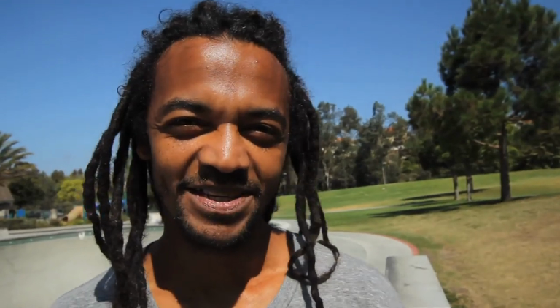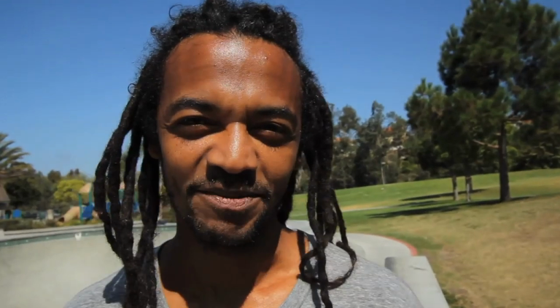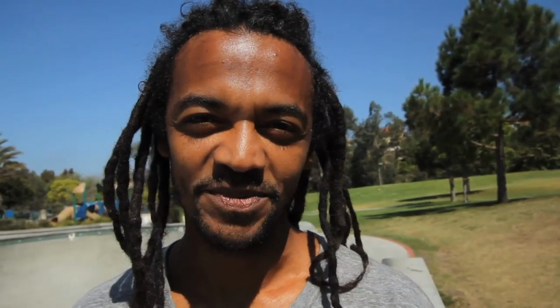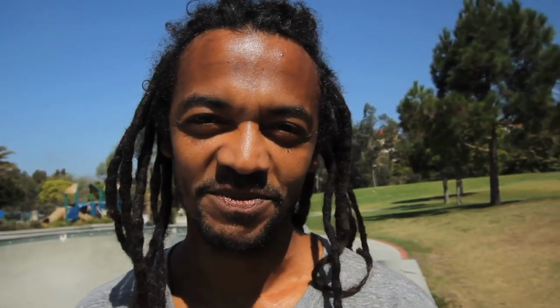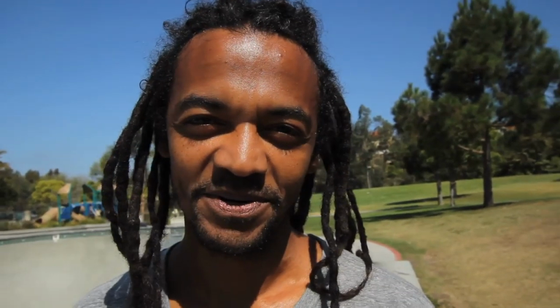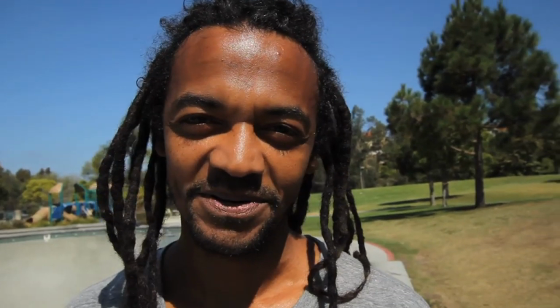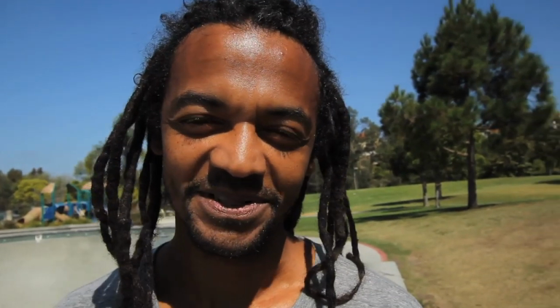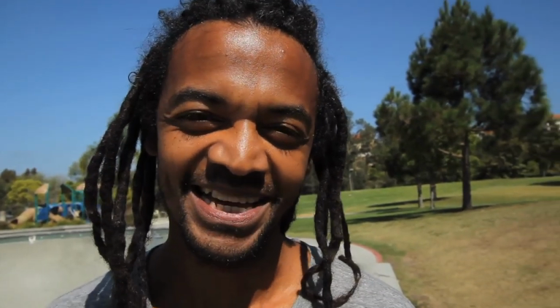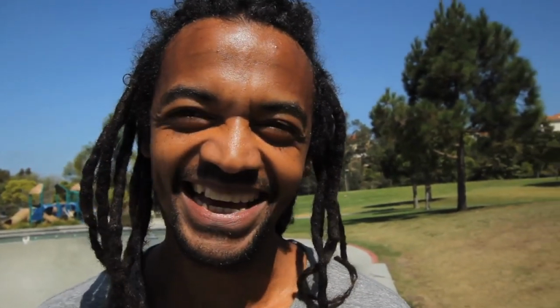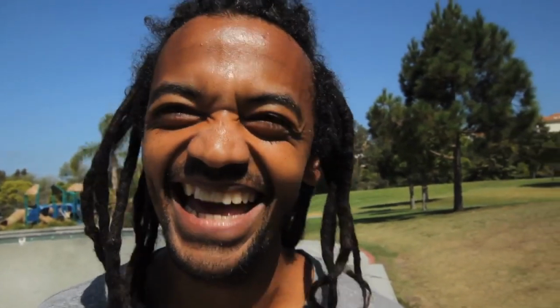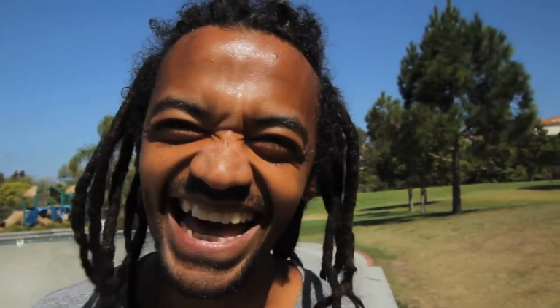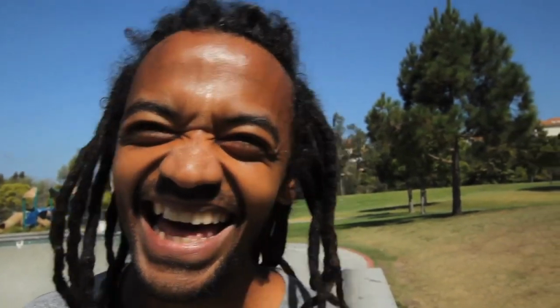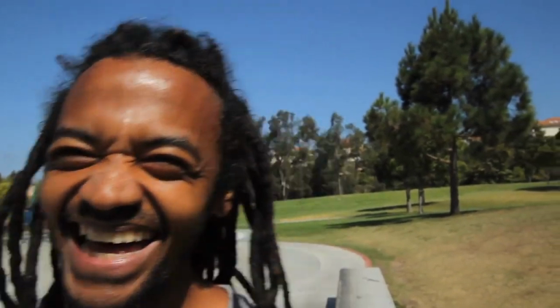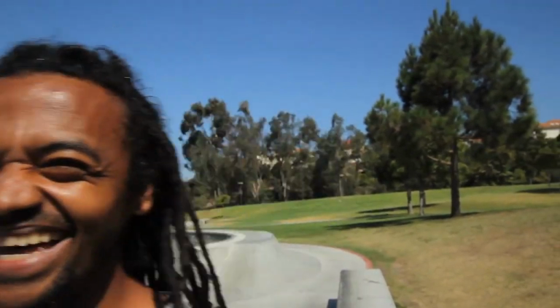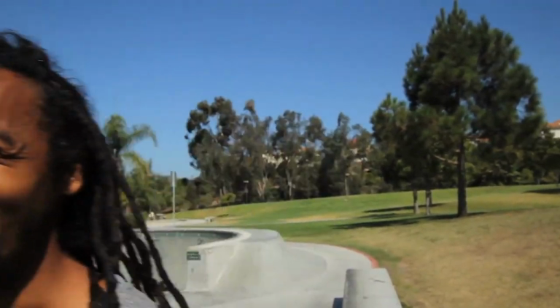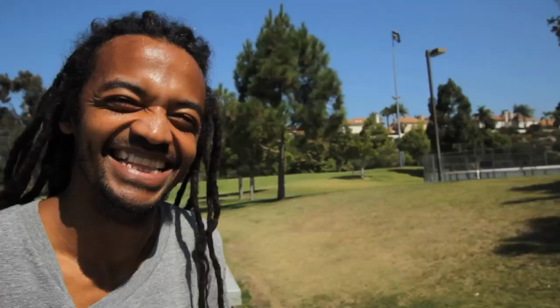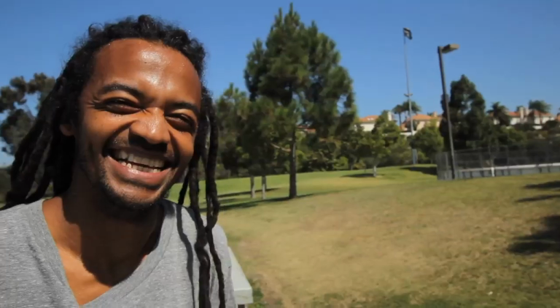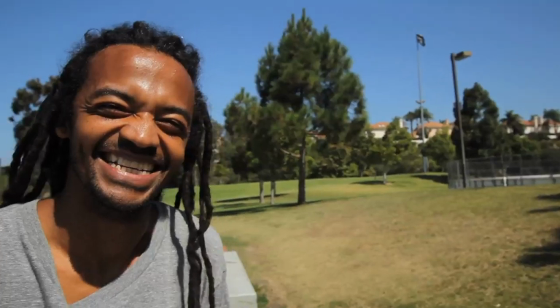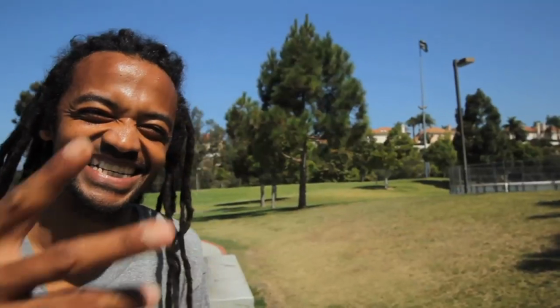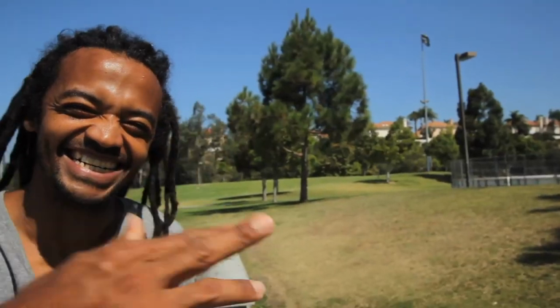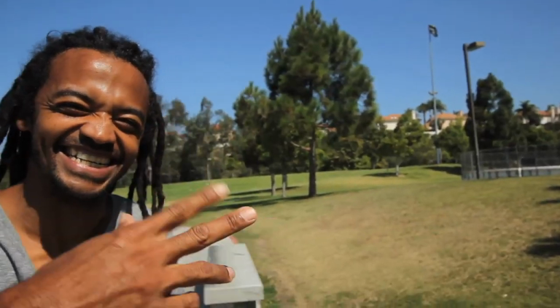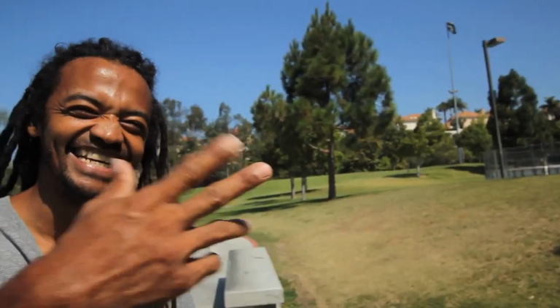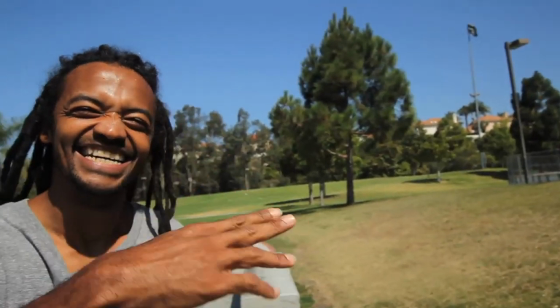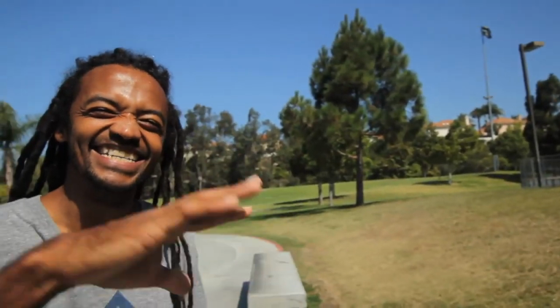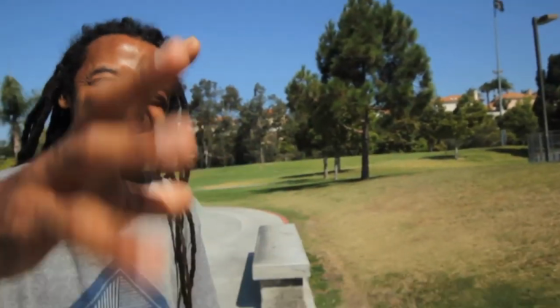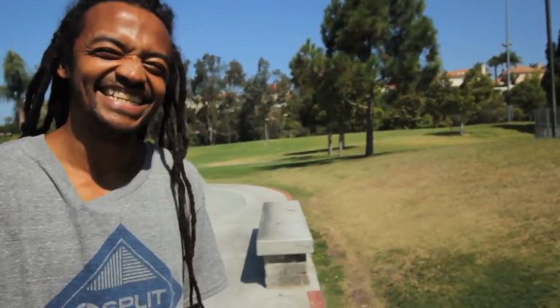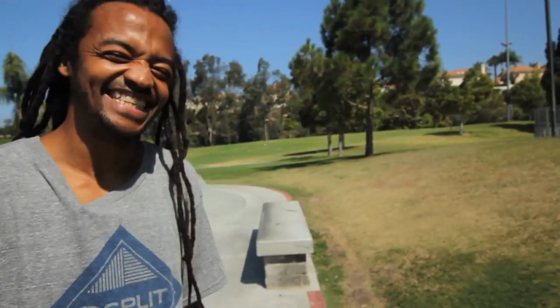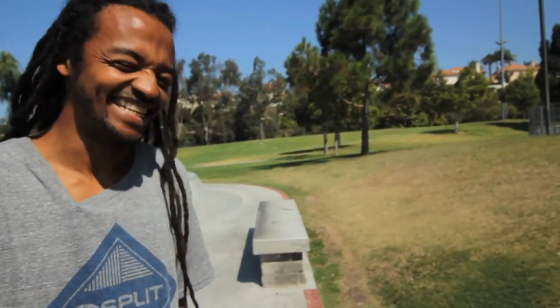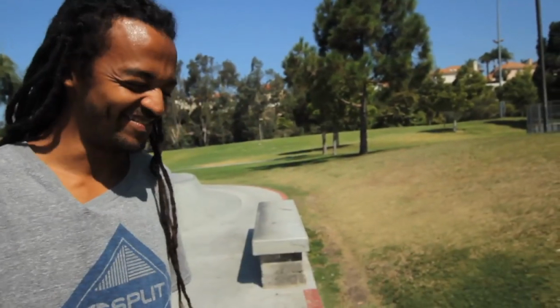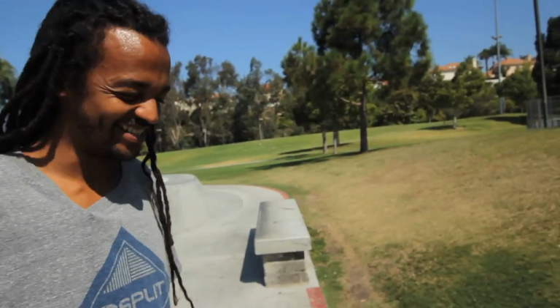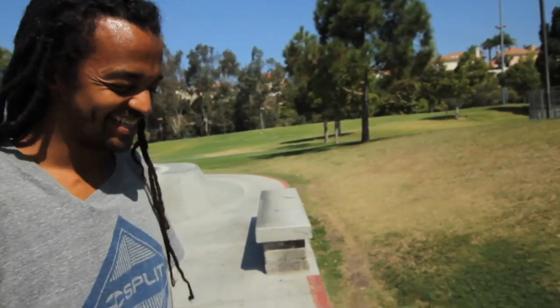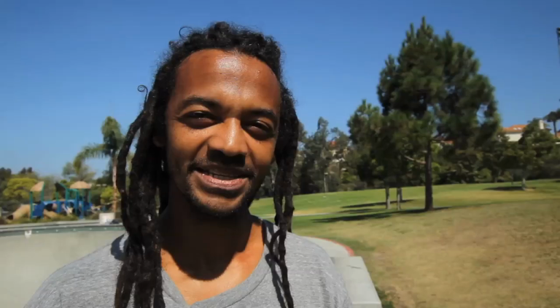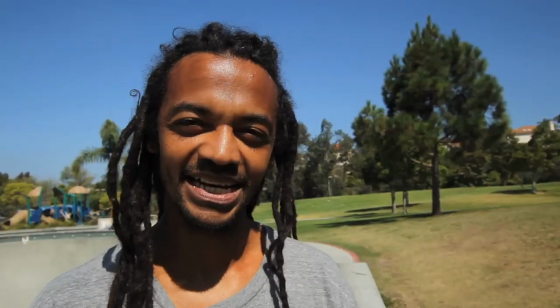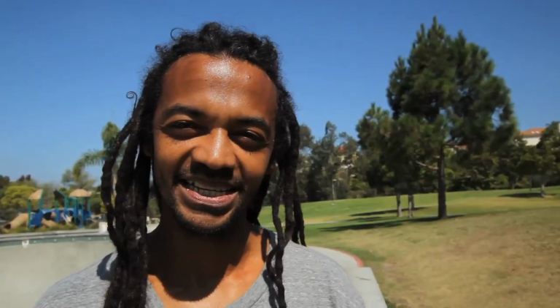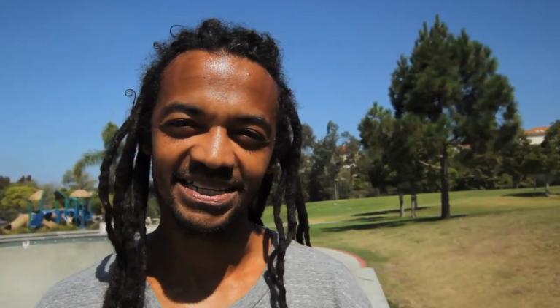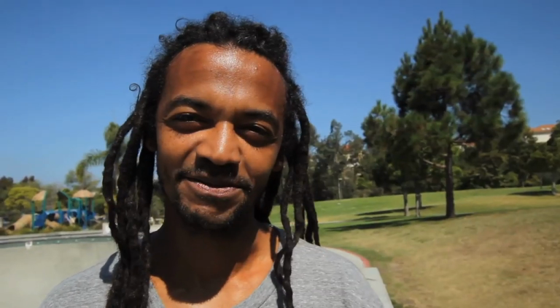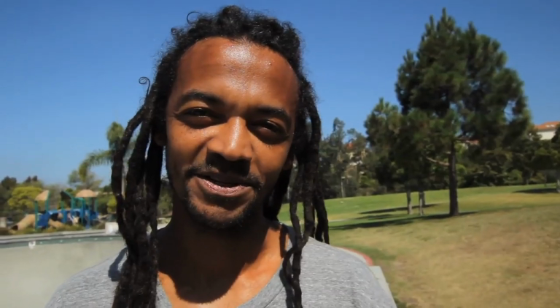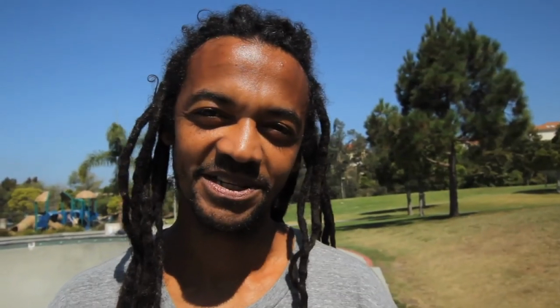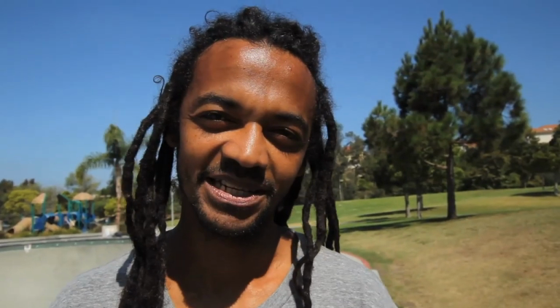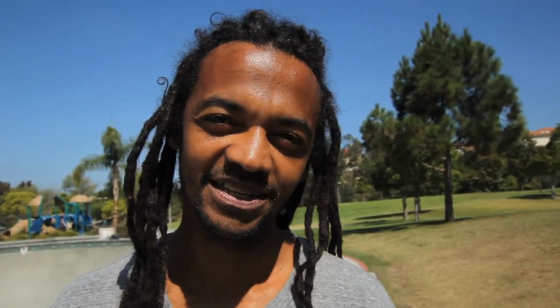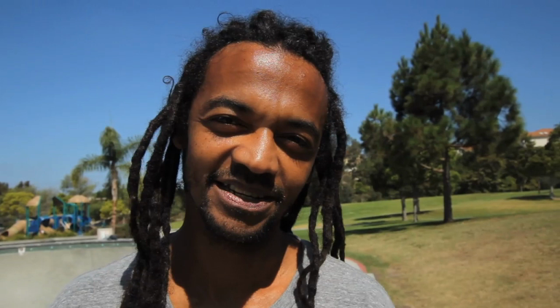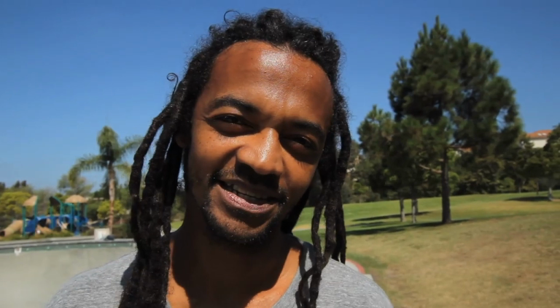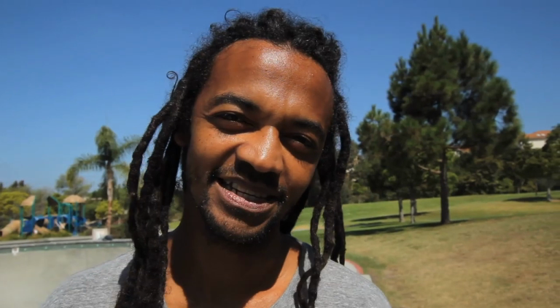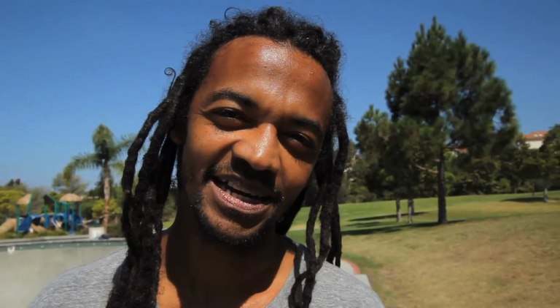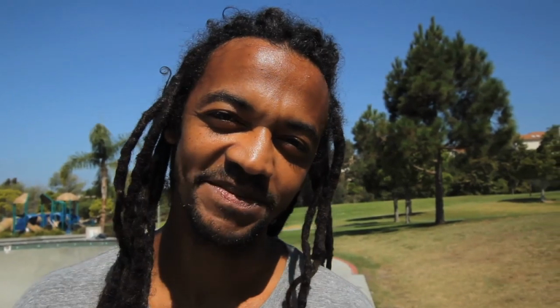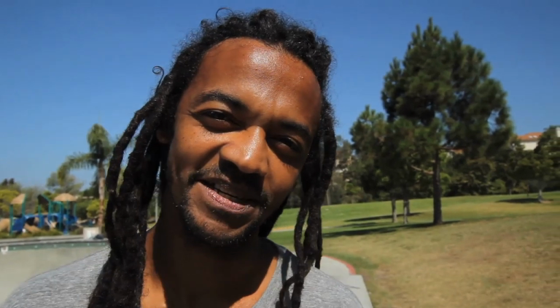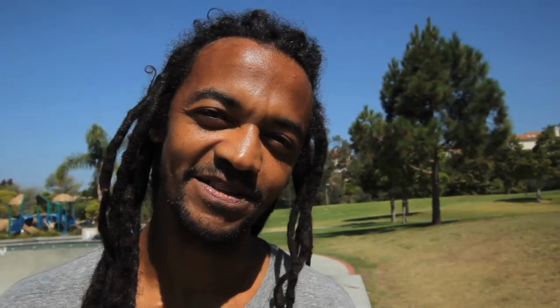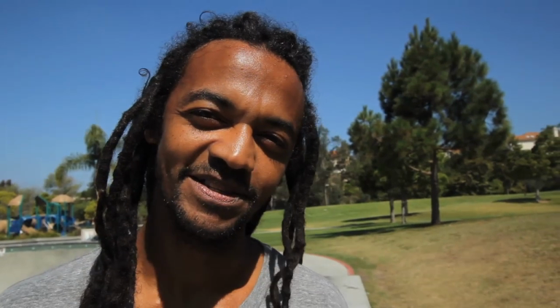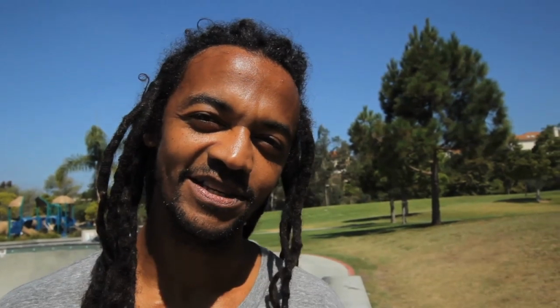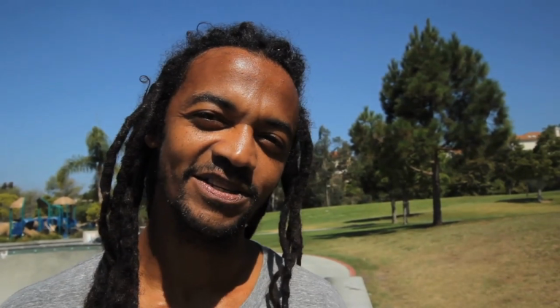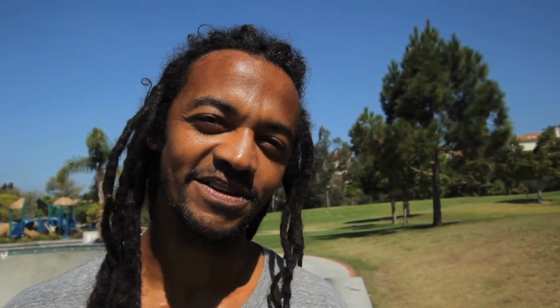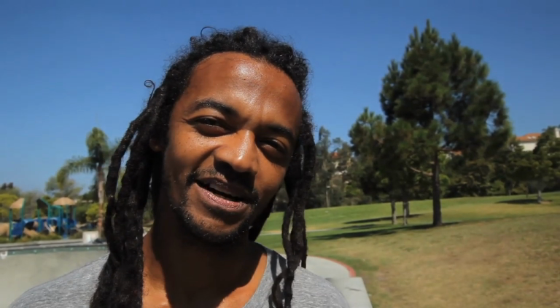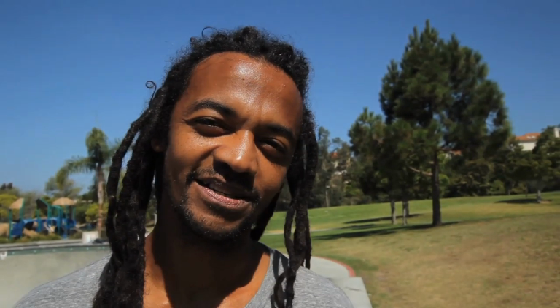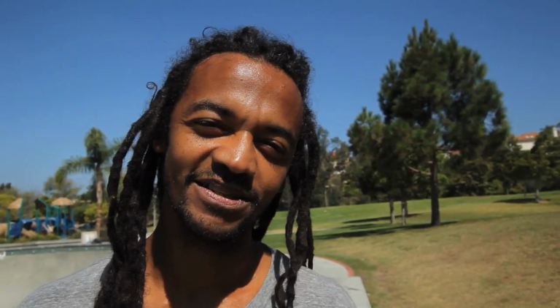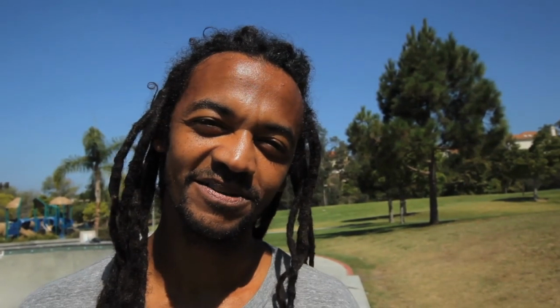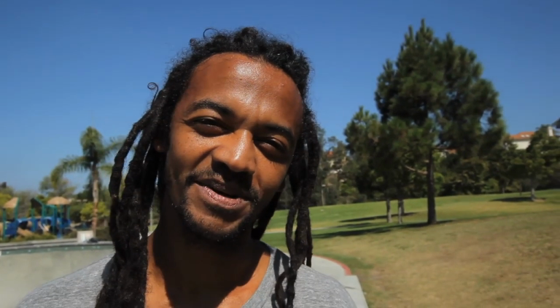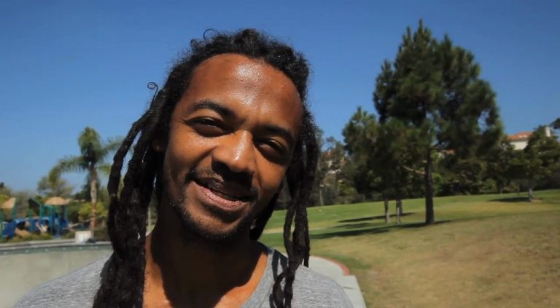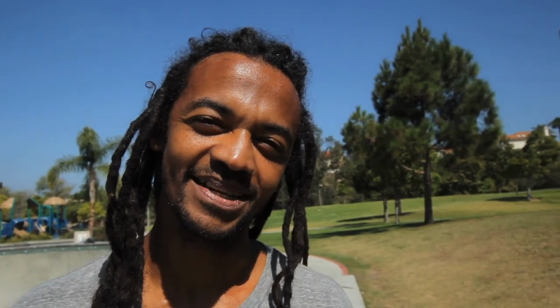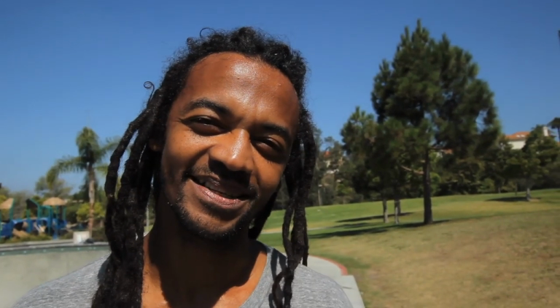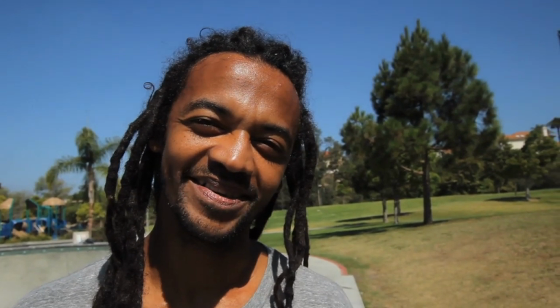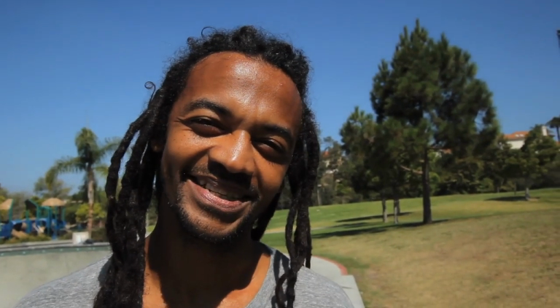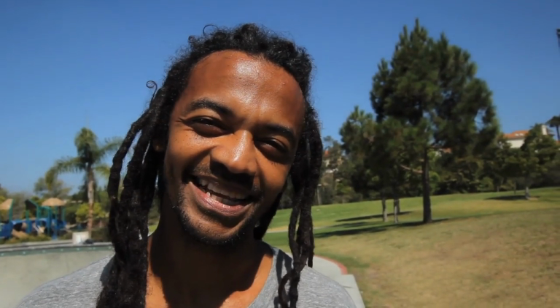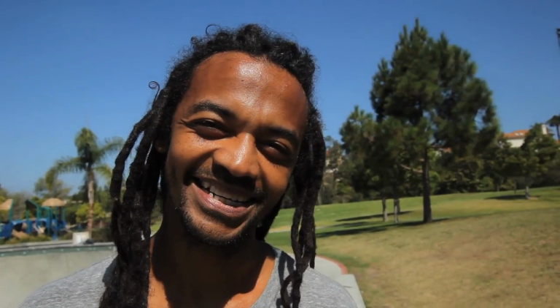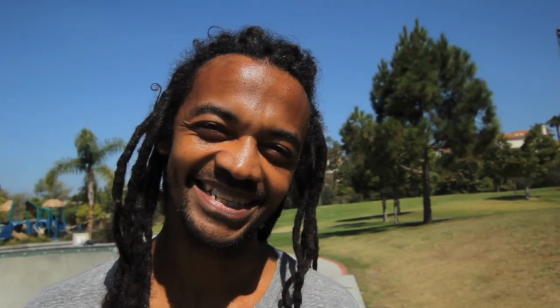What's up, people? This is Fabrizio Santos. I'm here to teach you how to do backside tailslides.